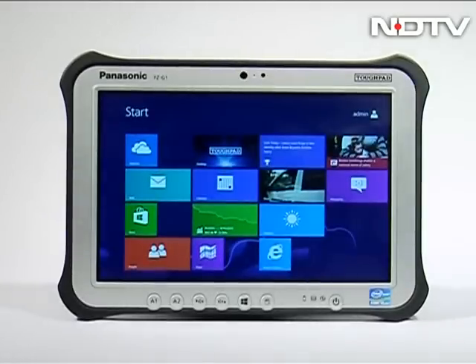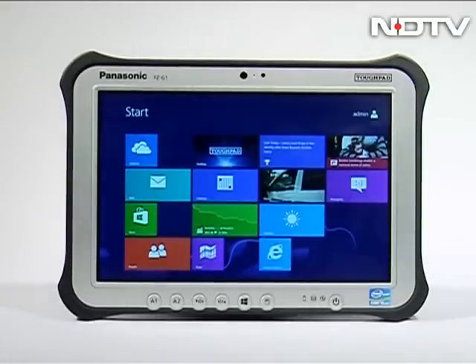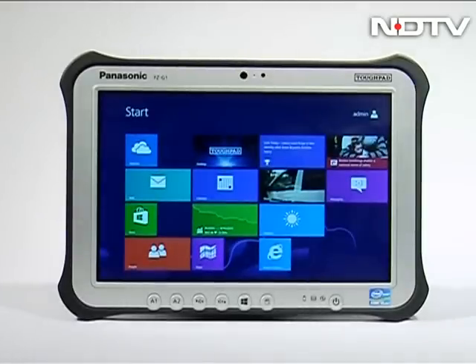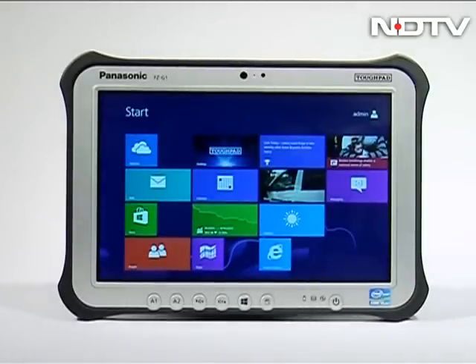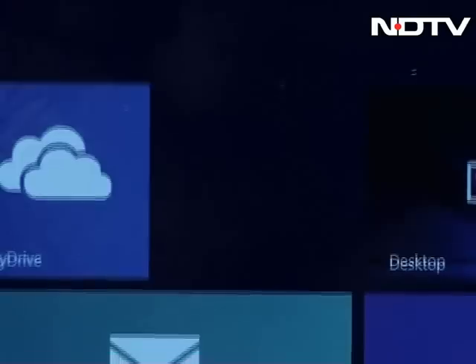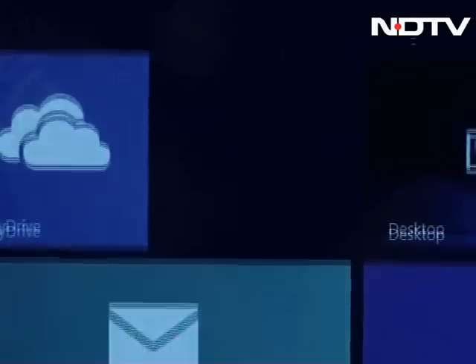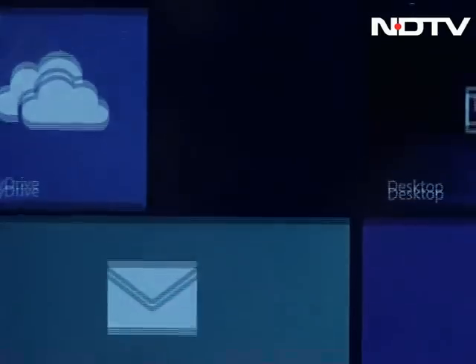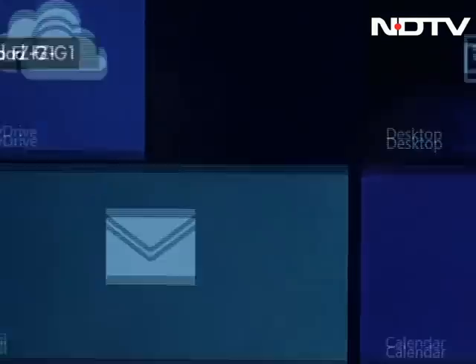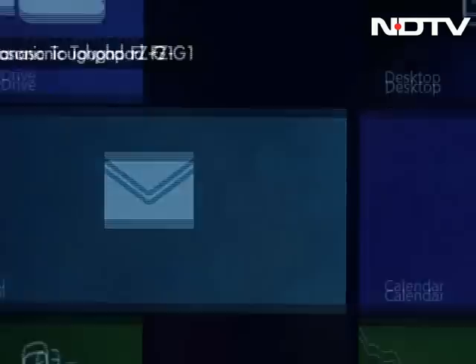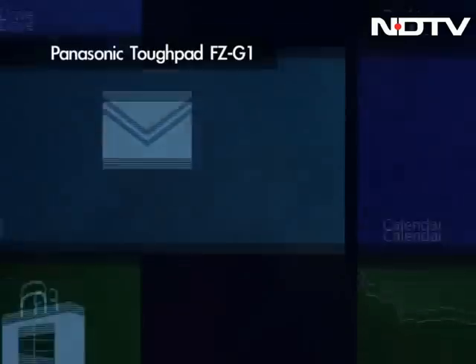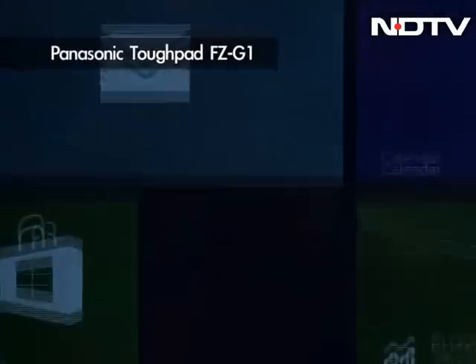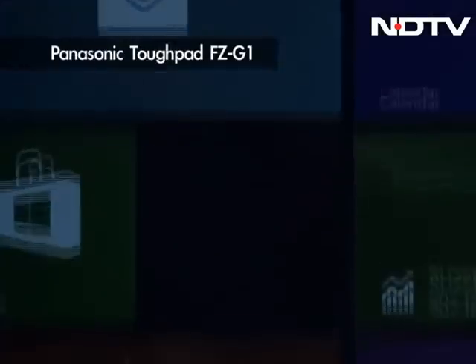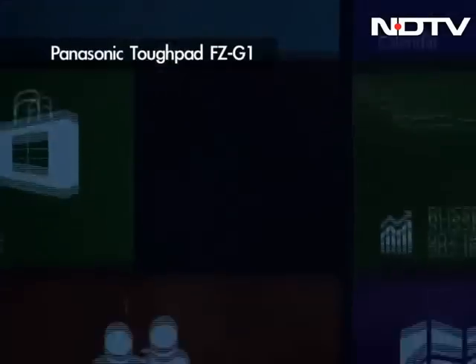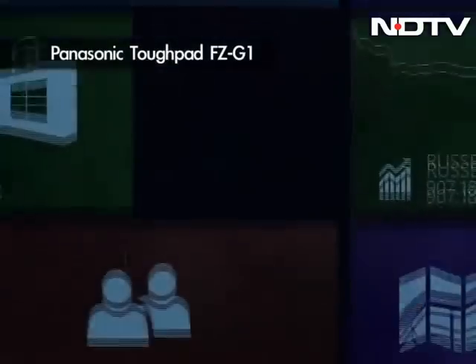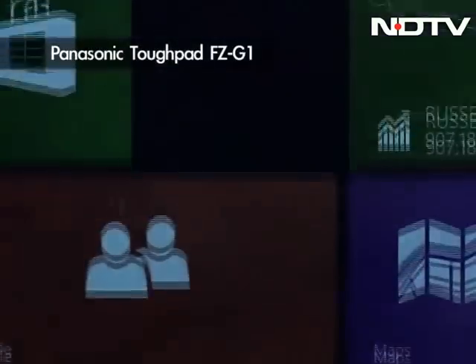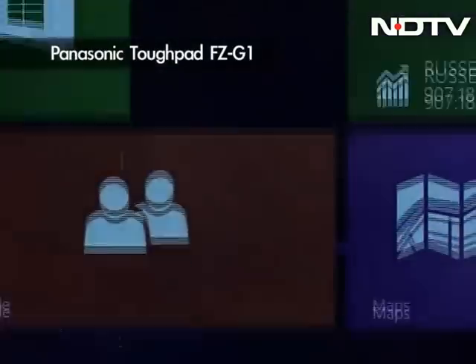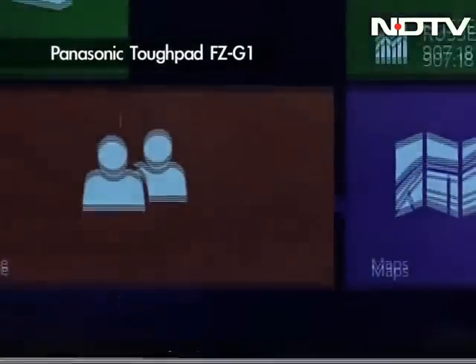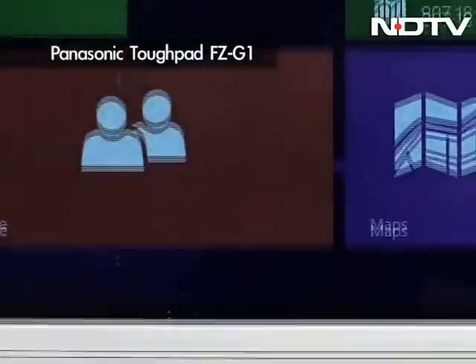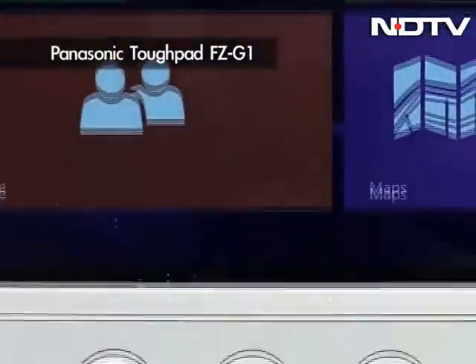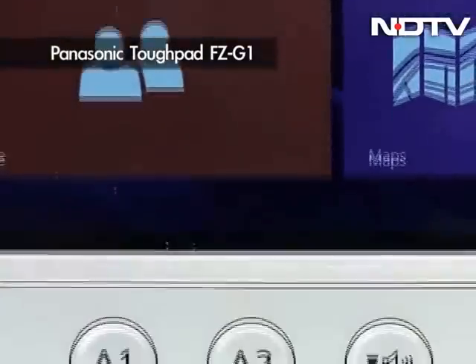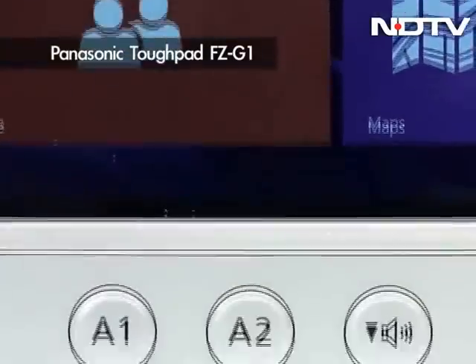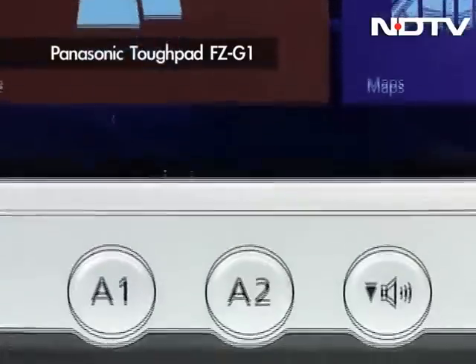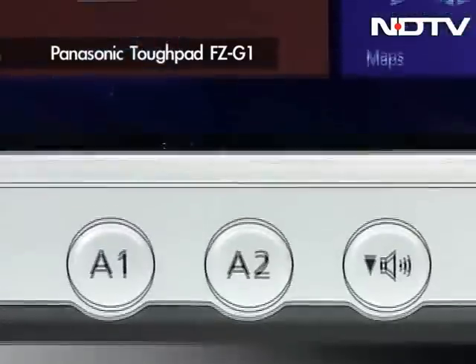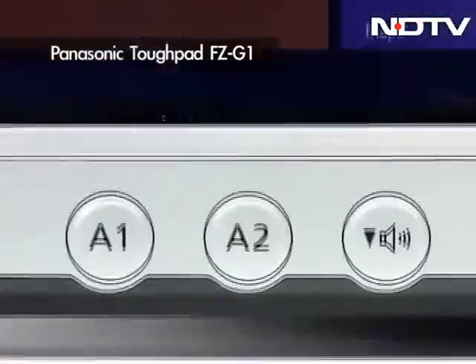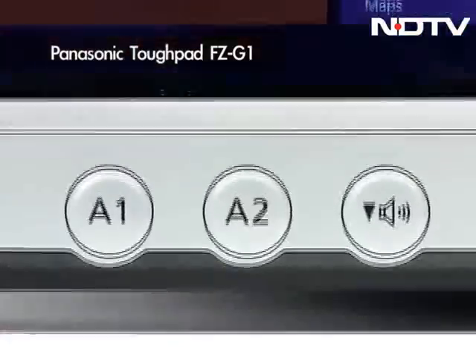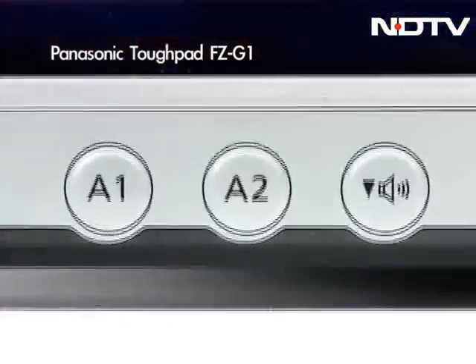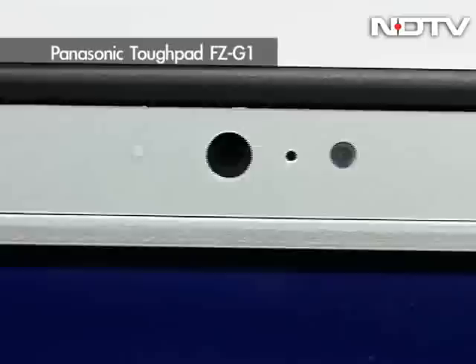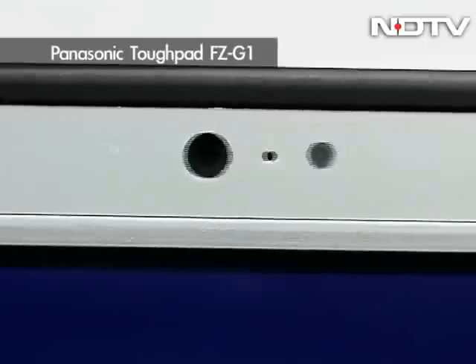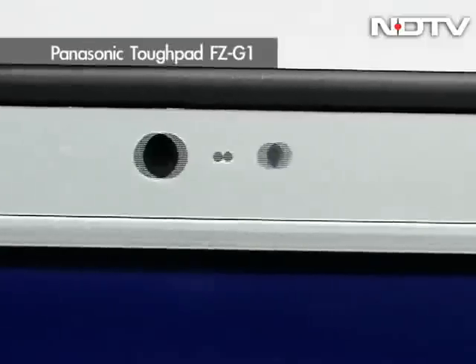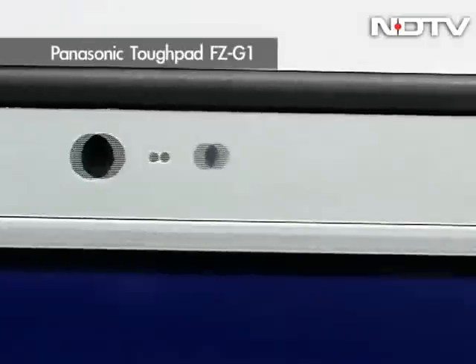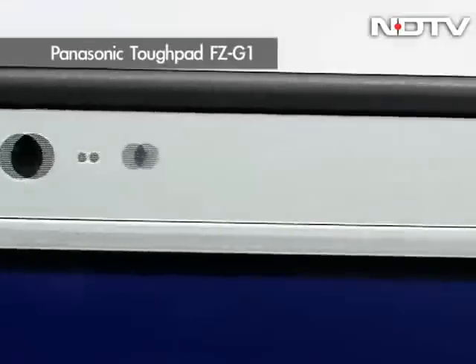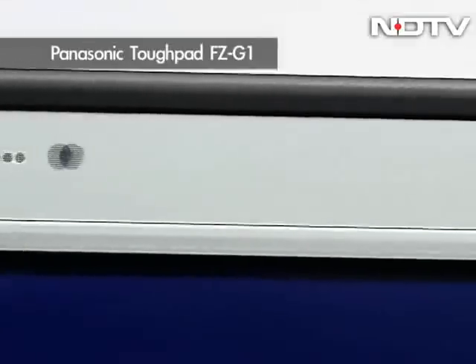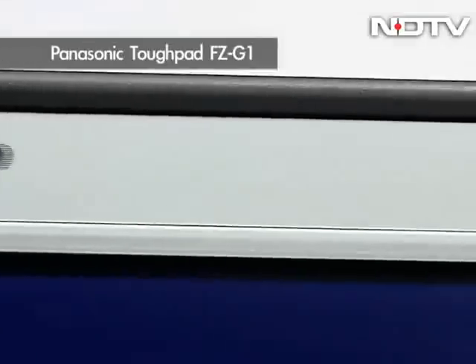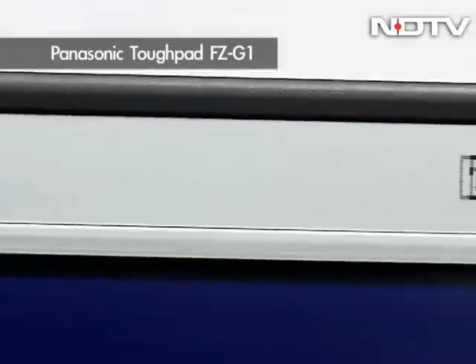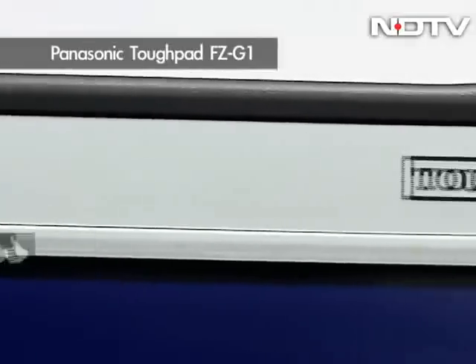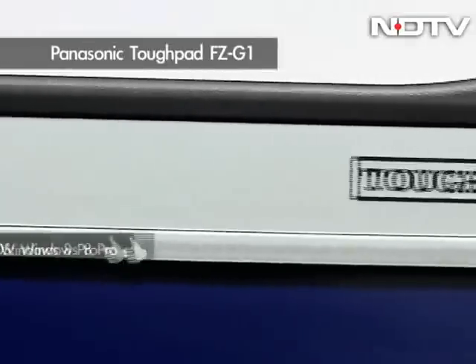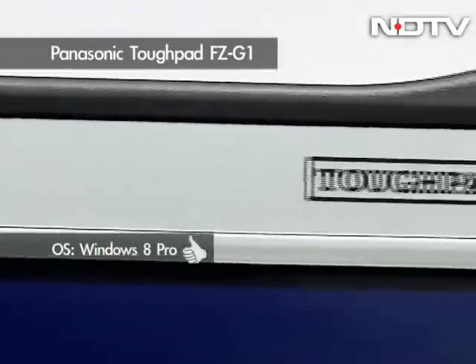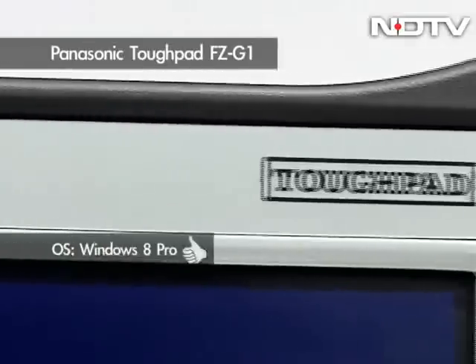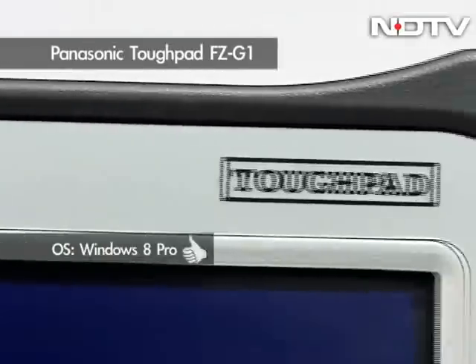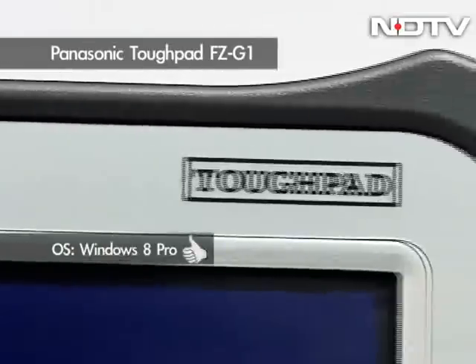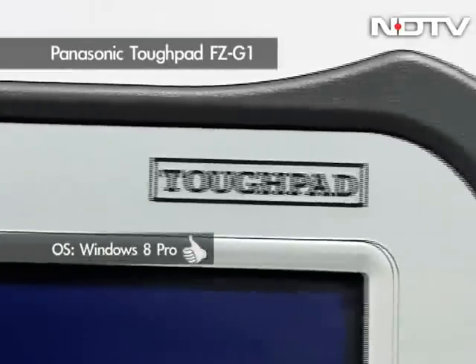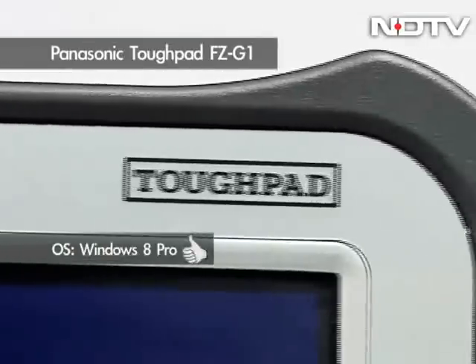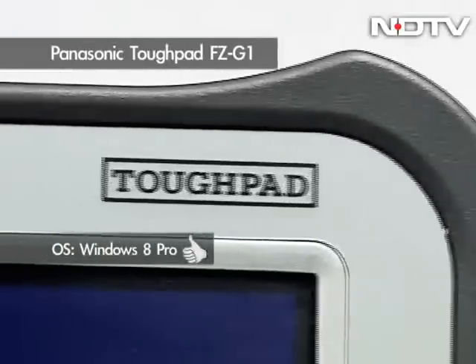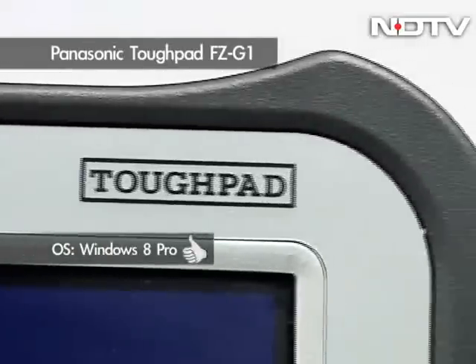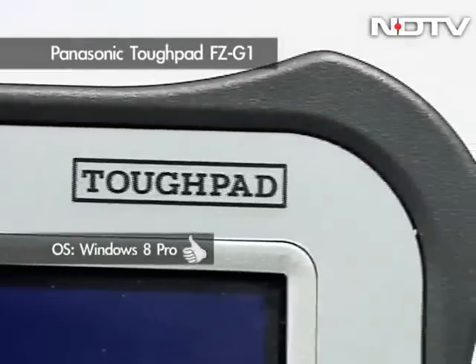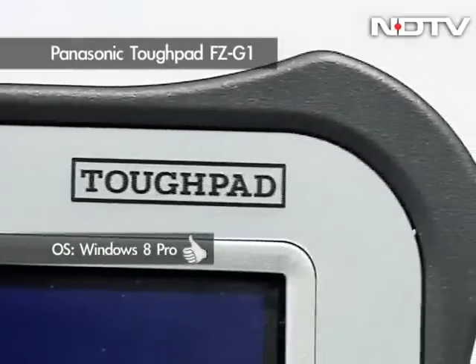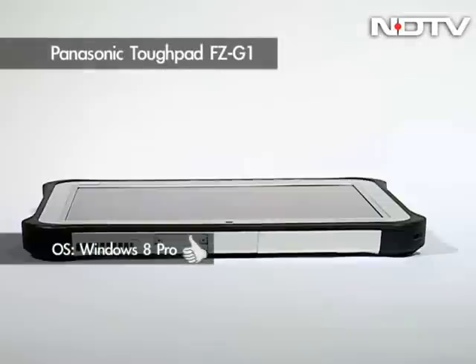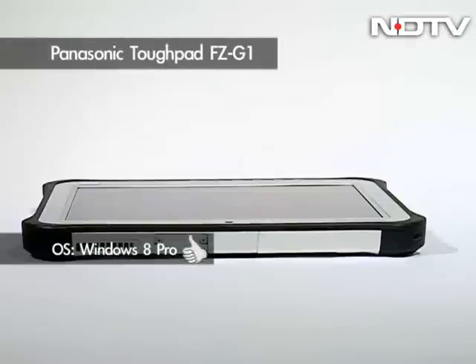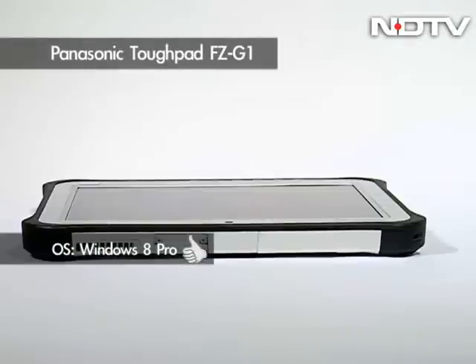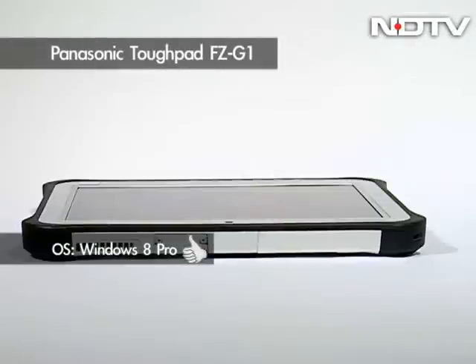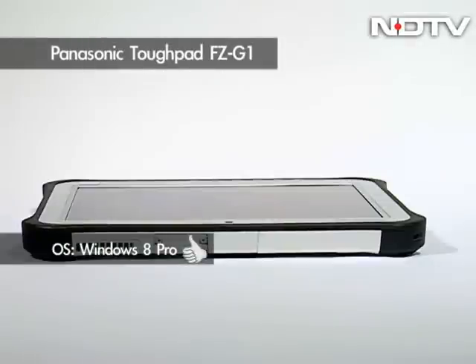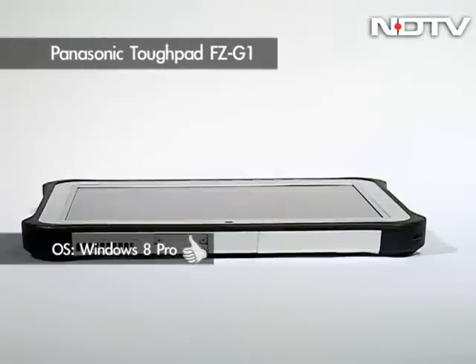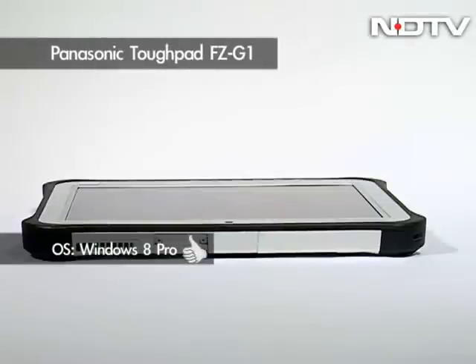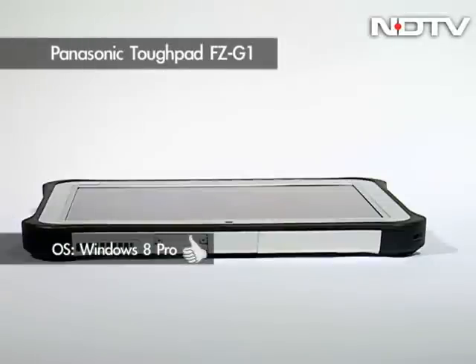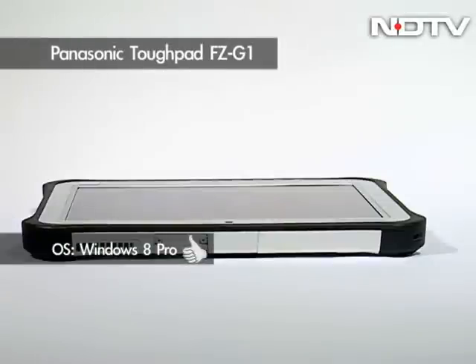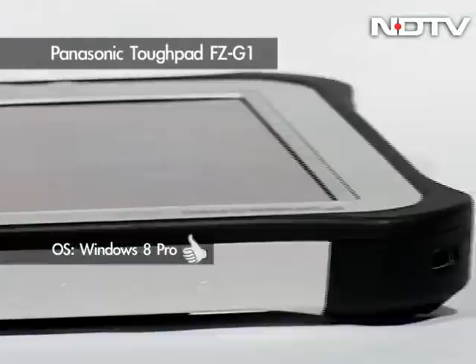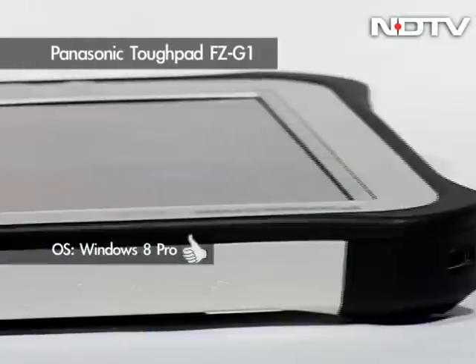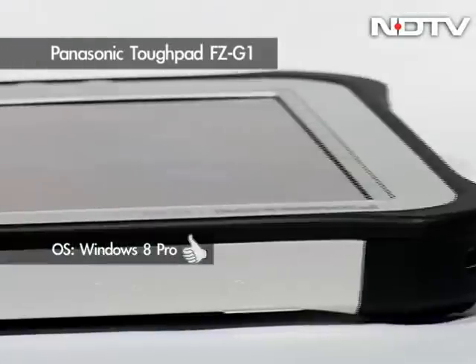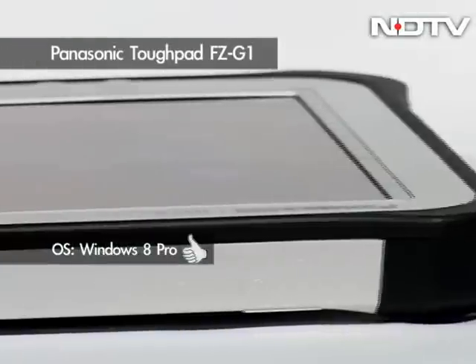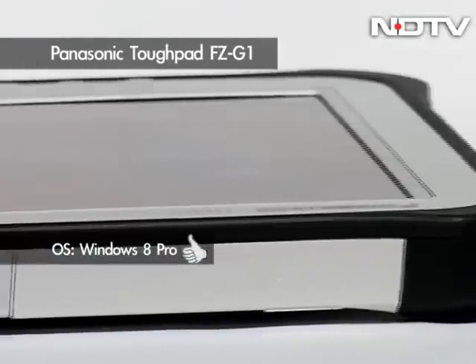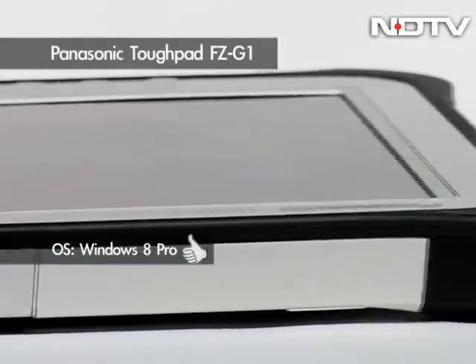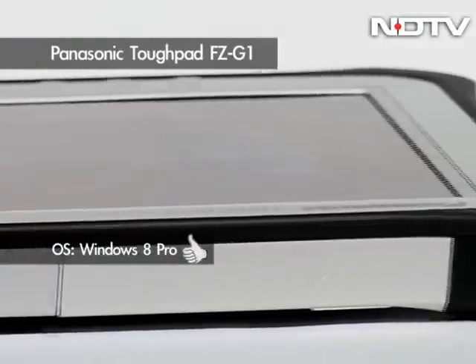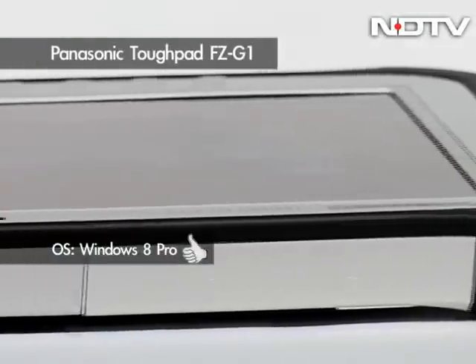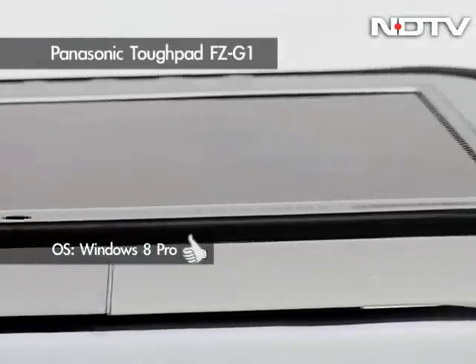It's all about being tough and rugged this week, starting first with the world's first Windows 8 enterprise-grade ruggedized tablet.